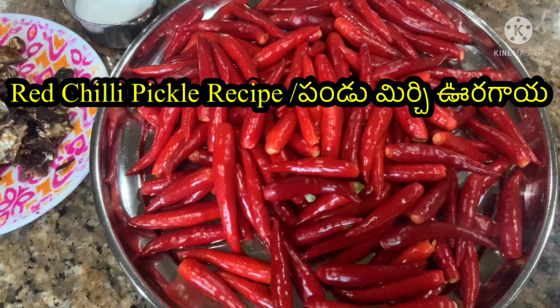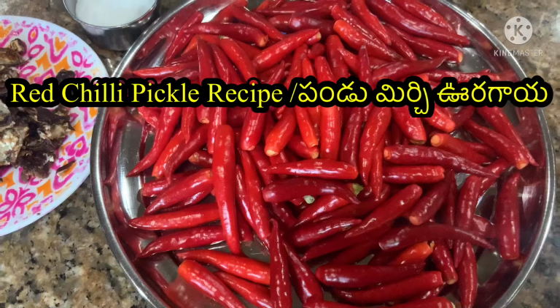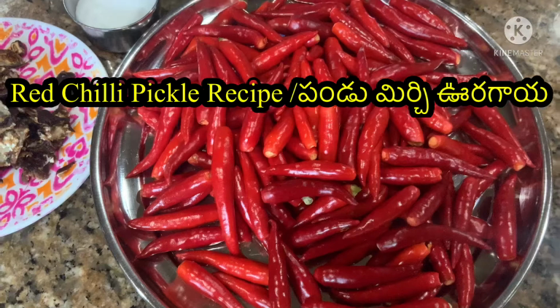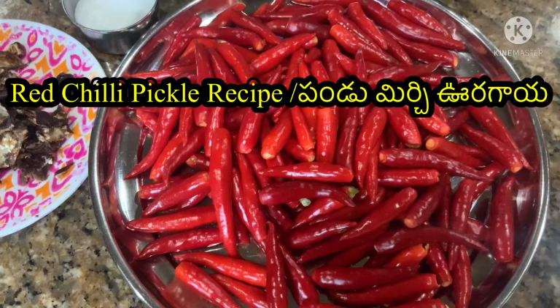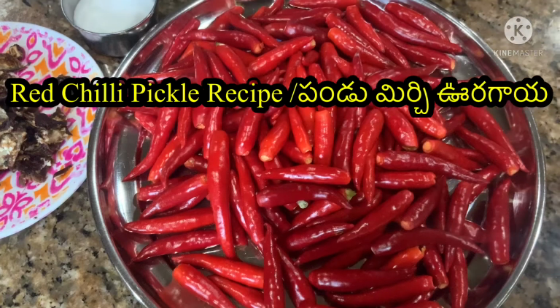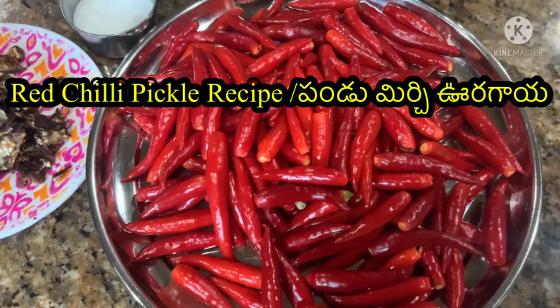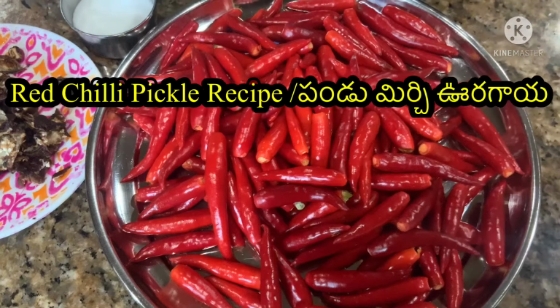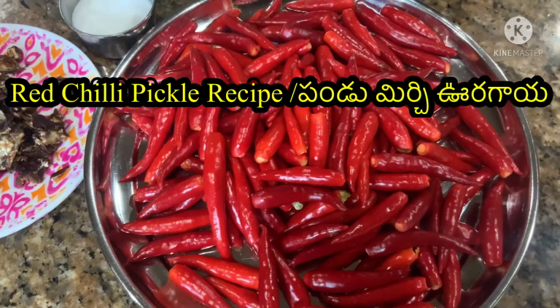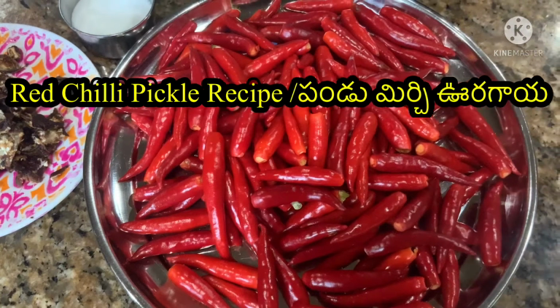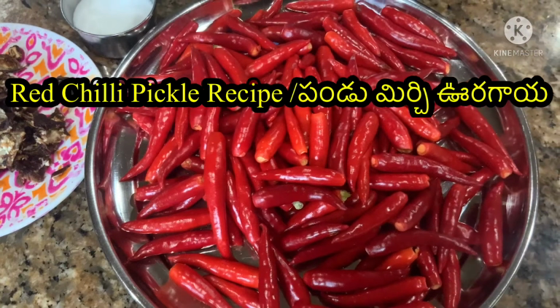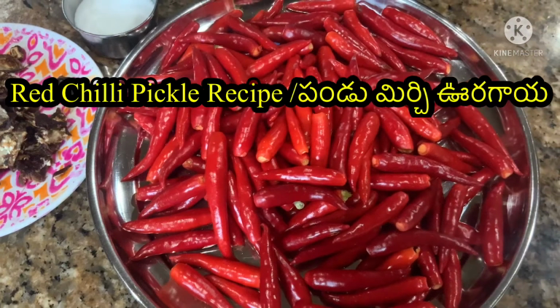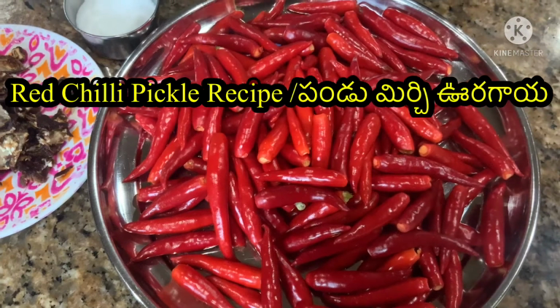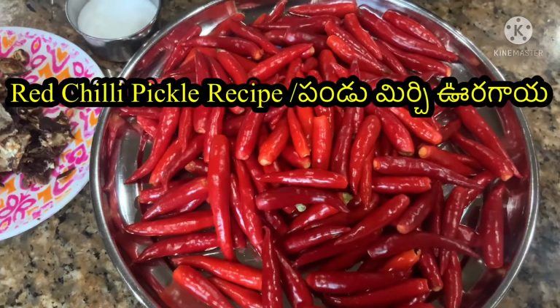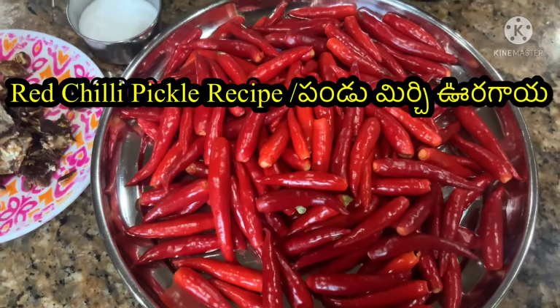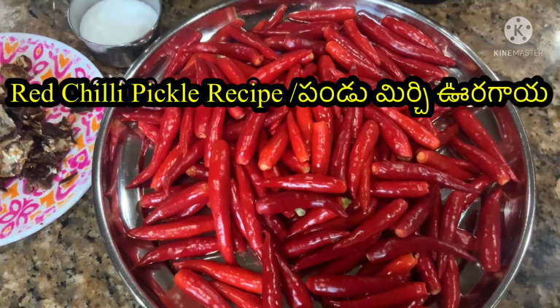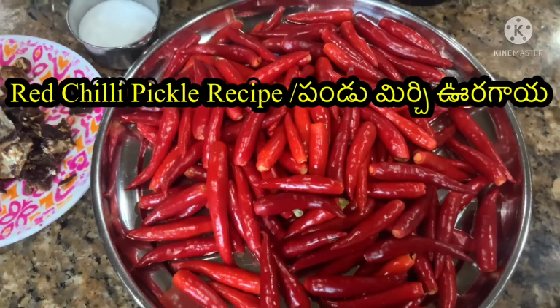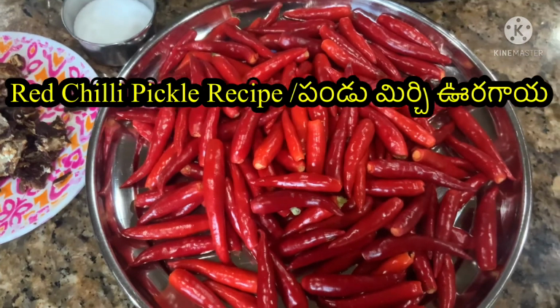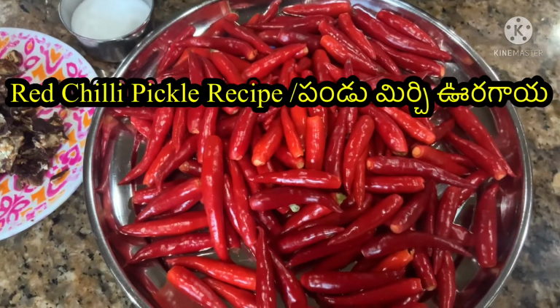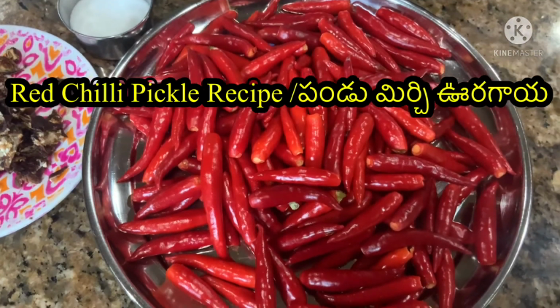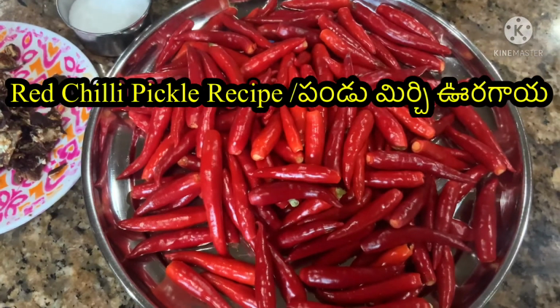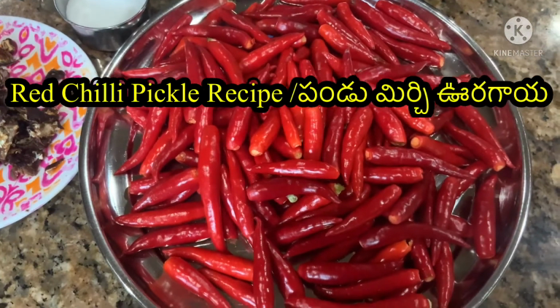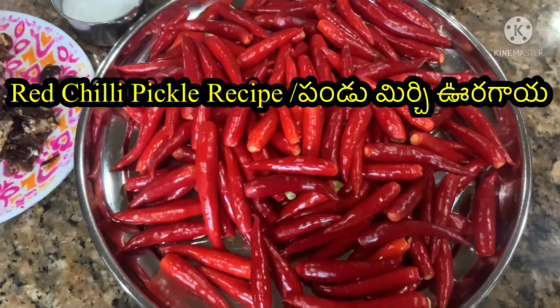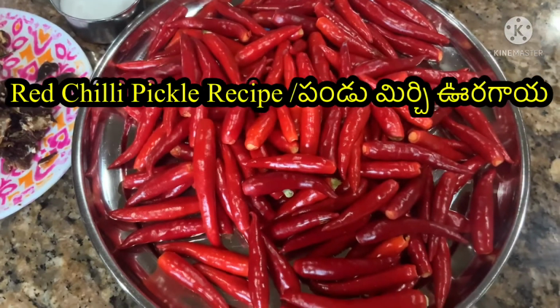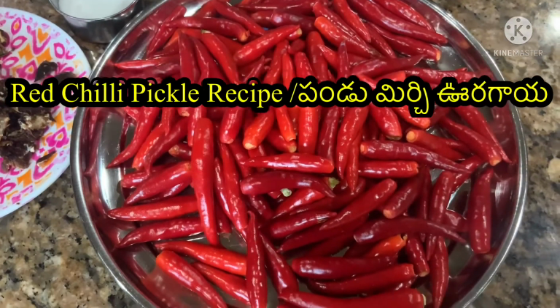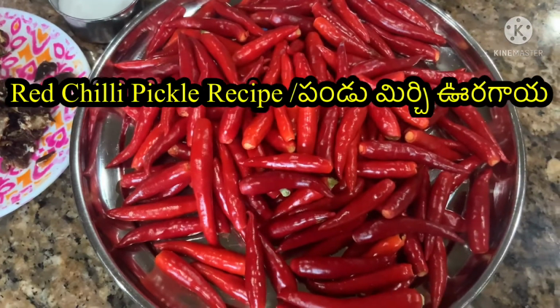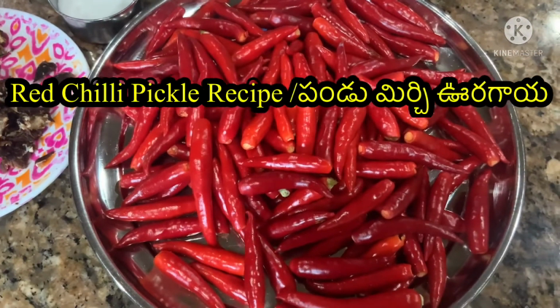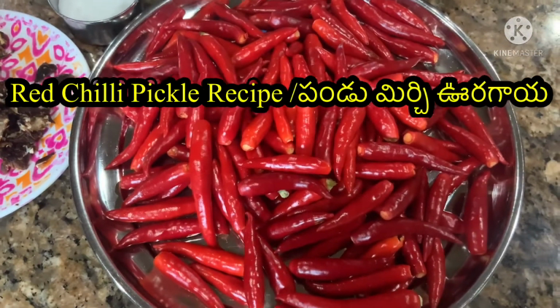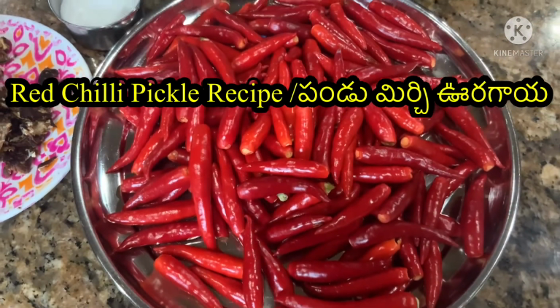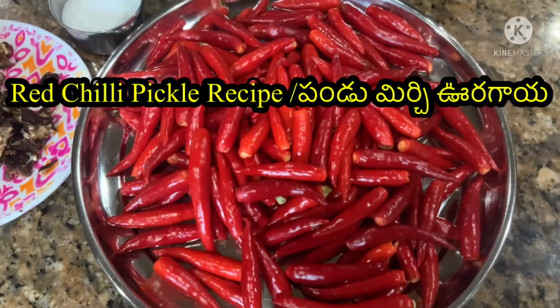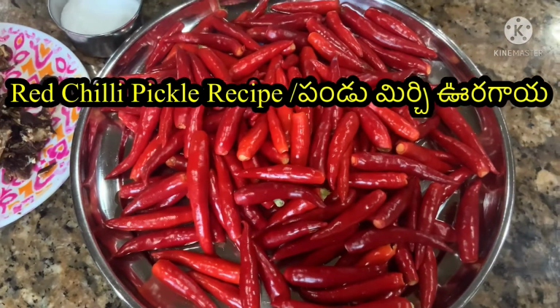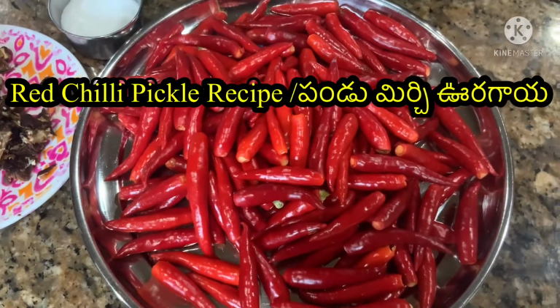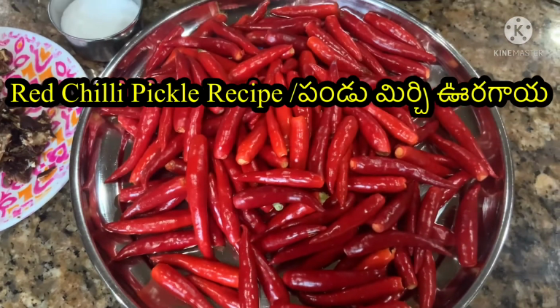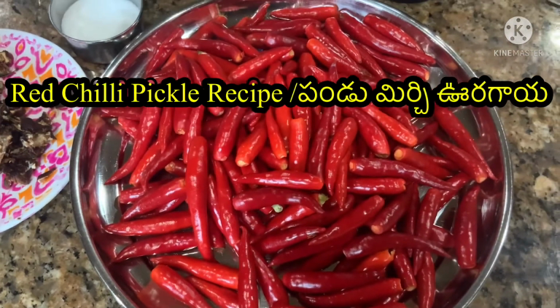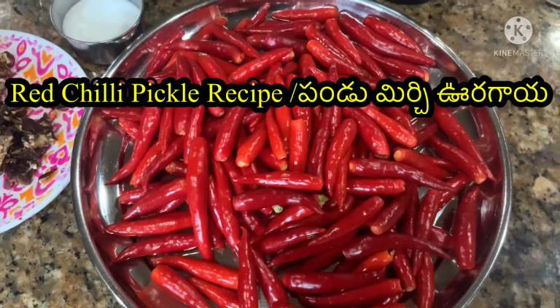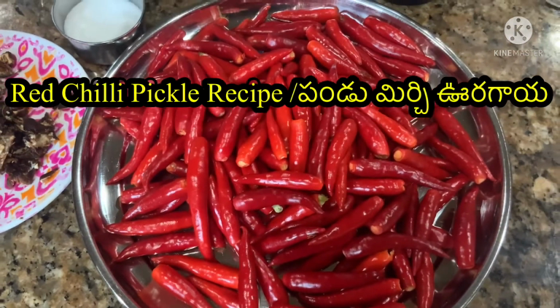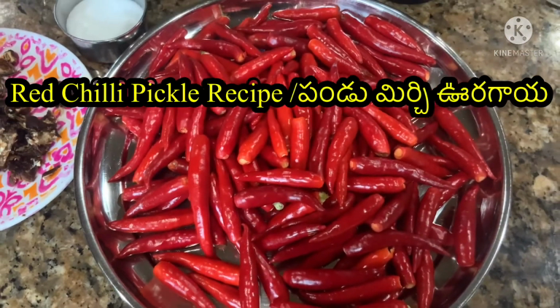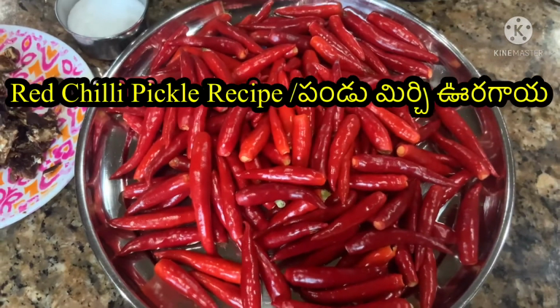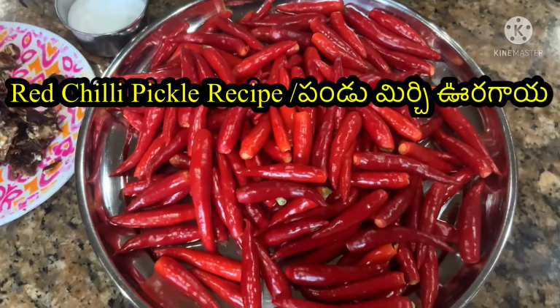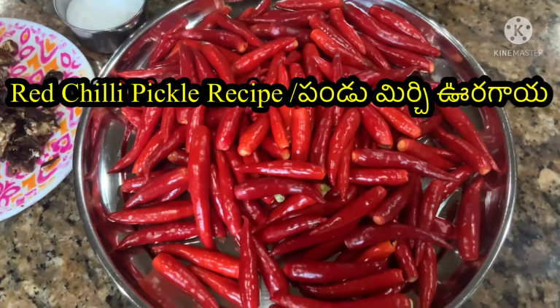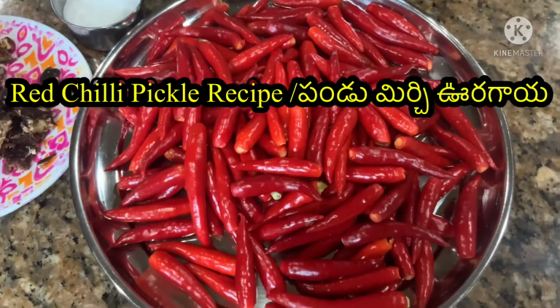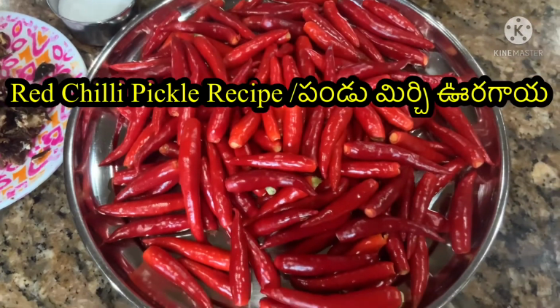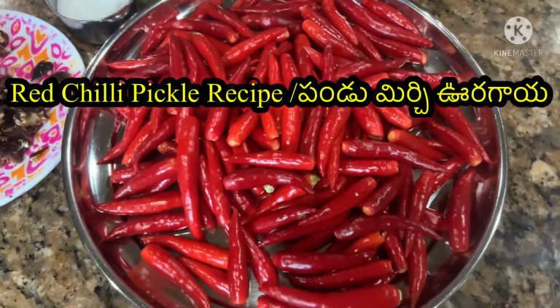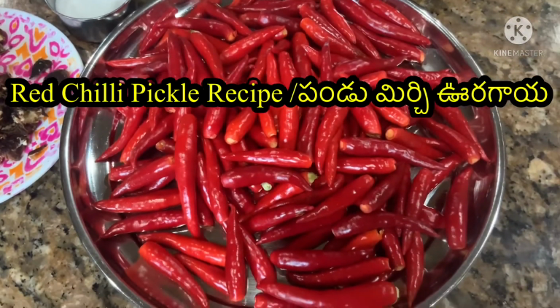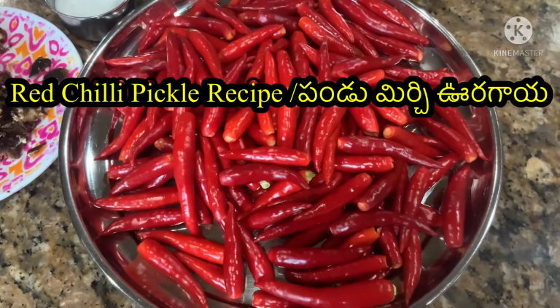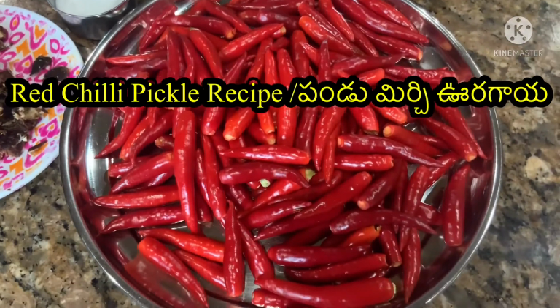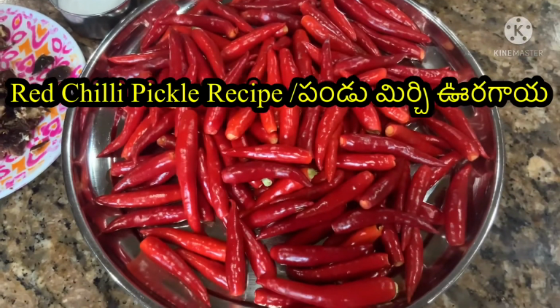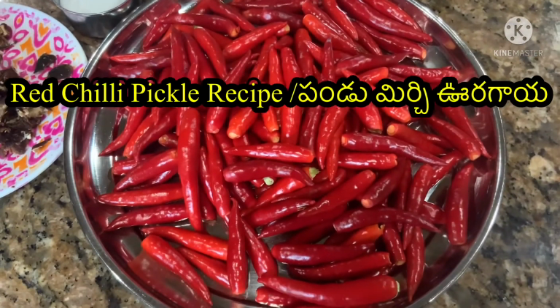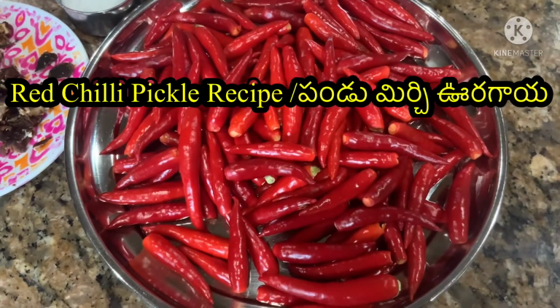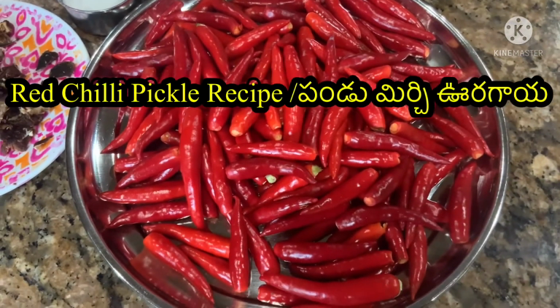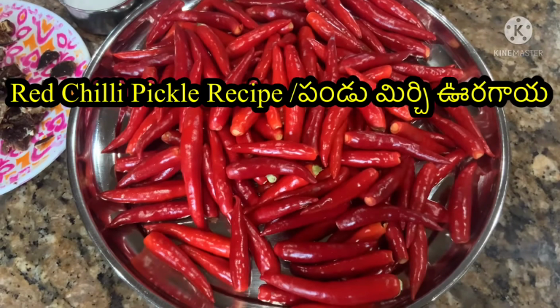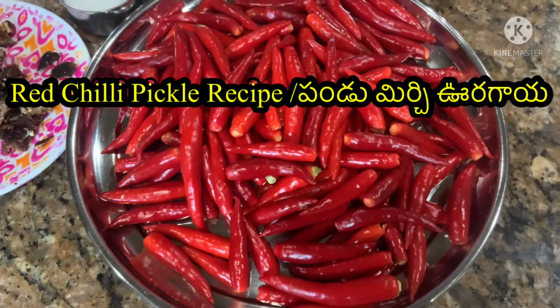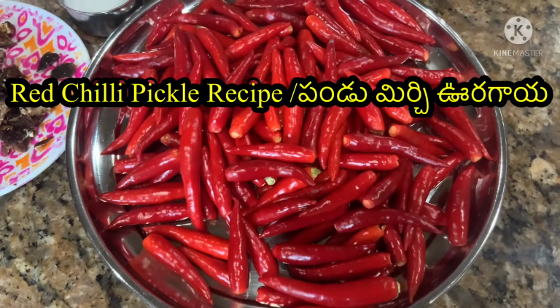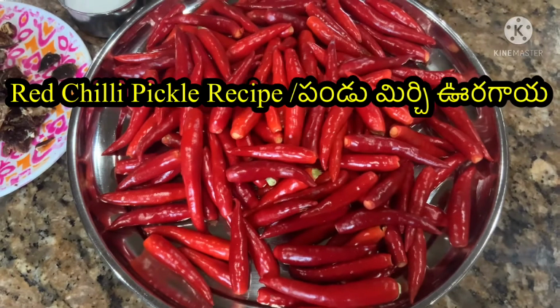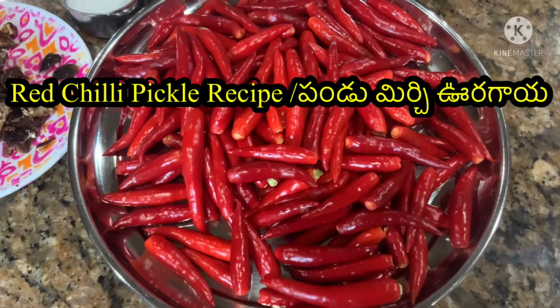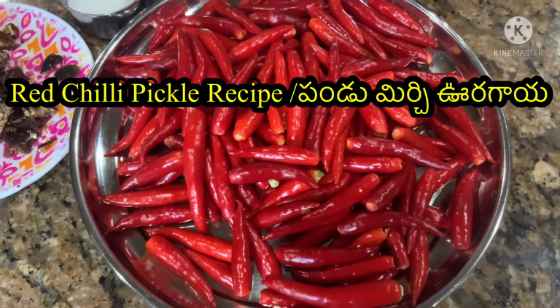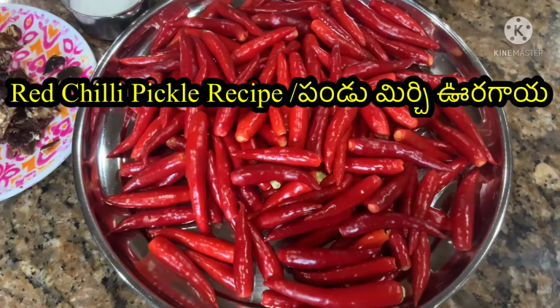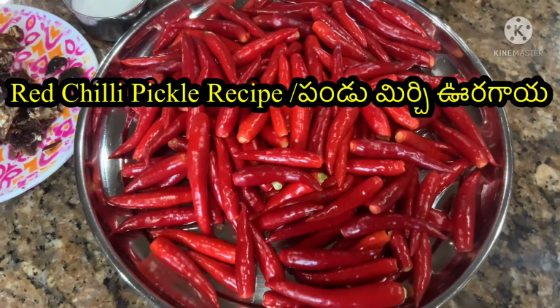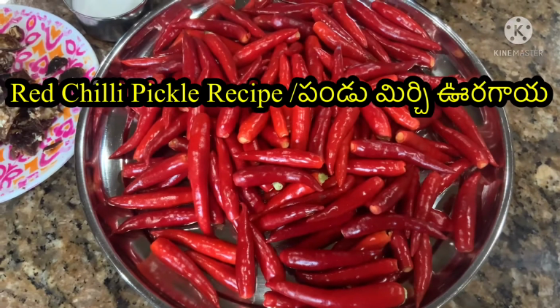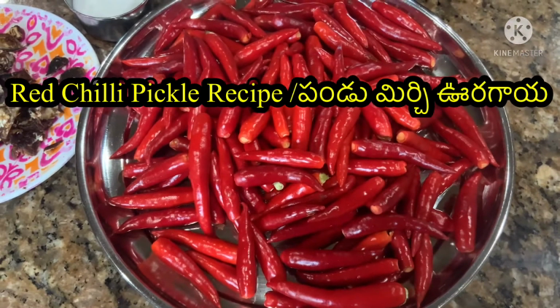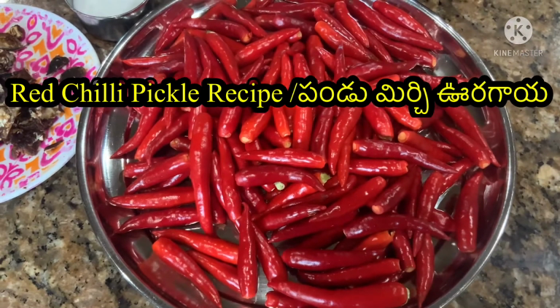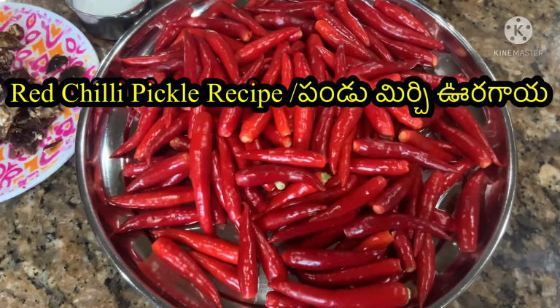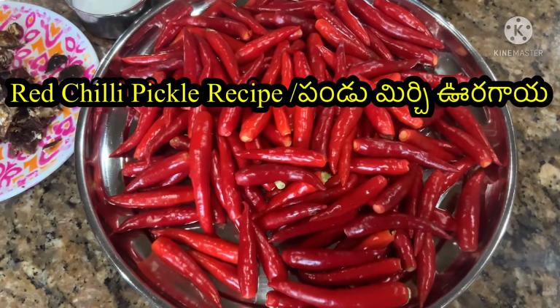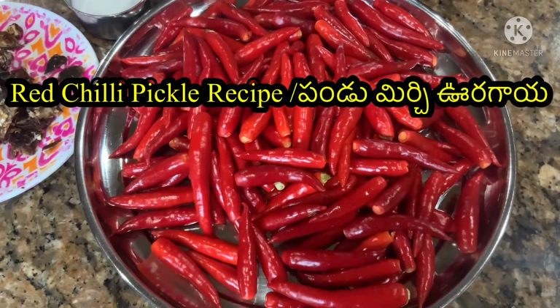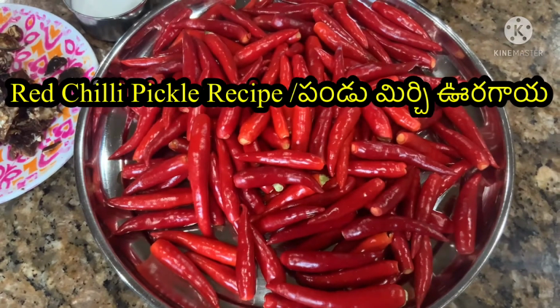Hi and welcome to the Telugu S.A.L.O.K. channel. Today, I am going to make a pickle.